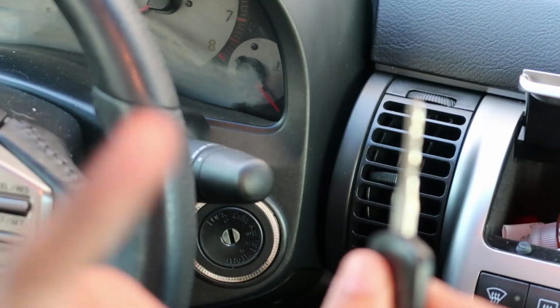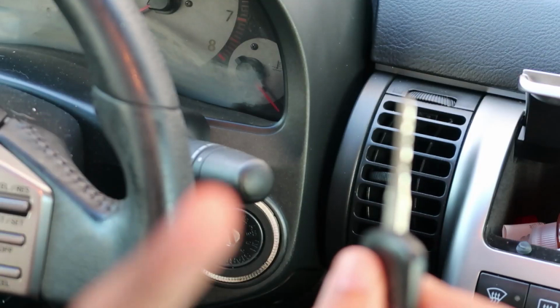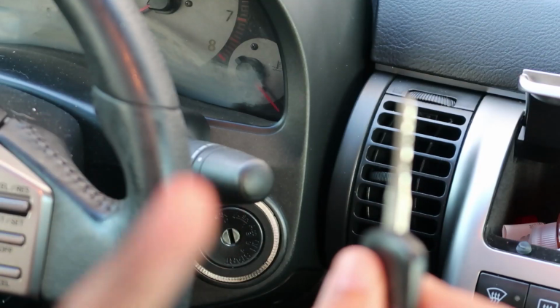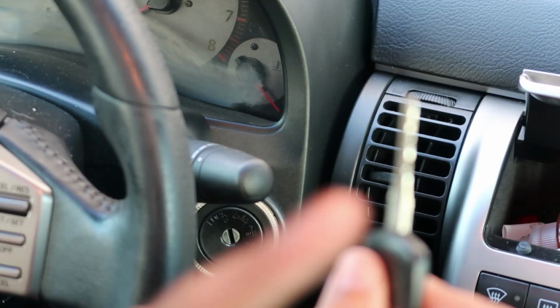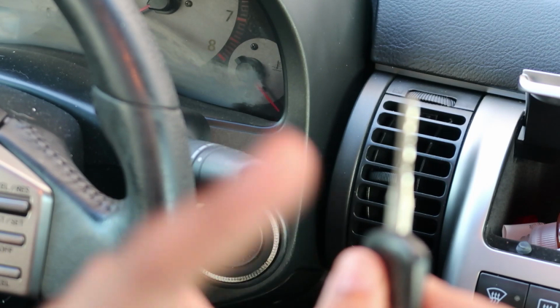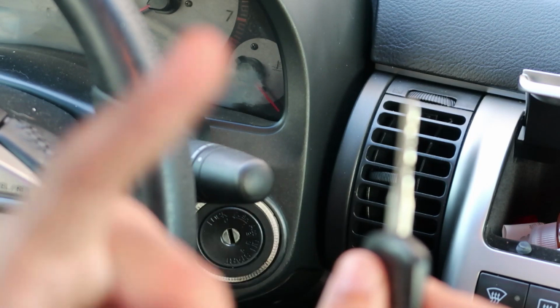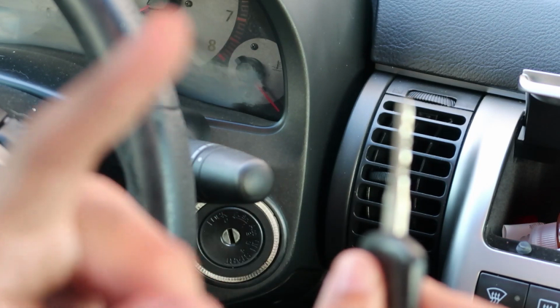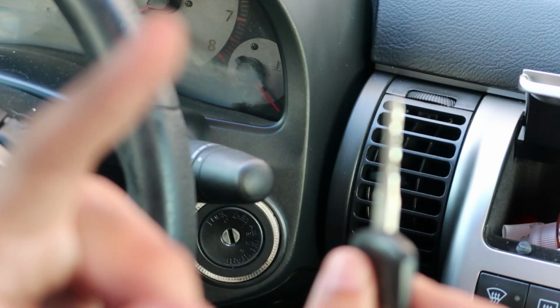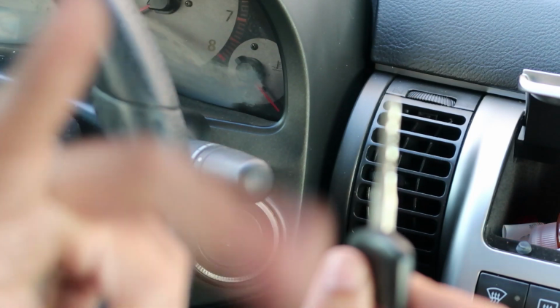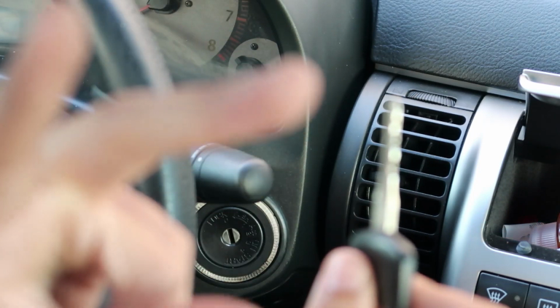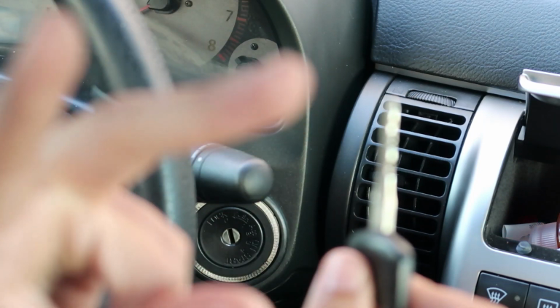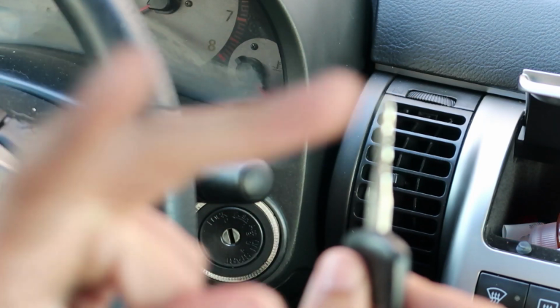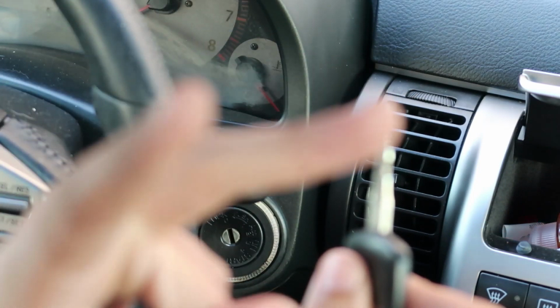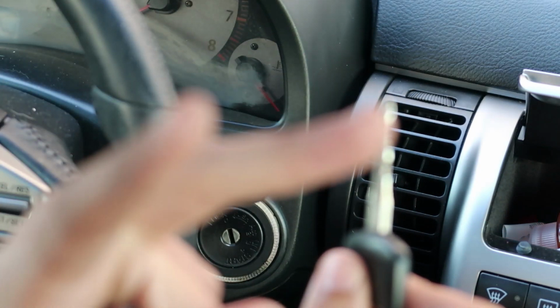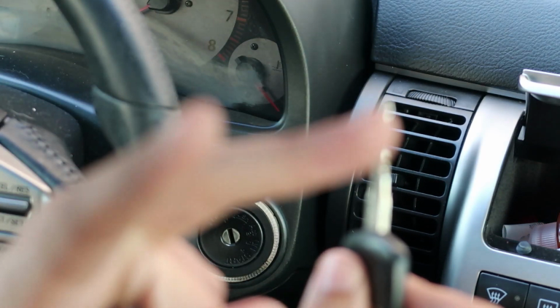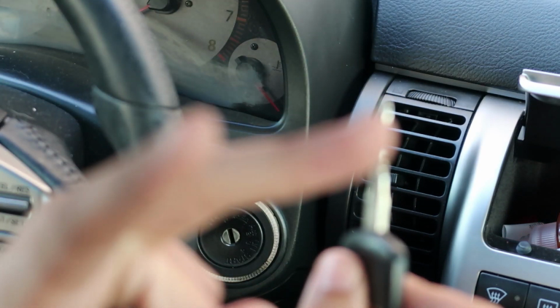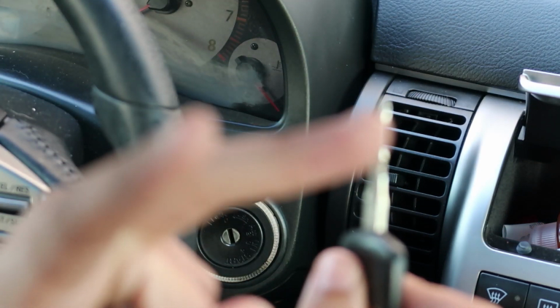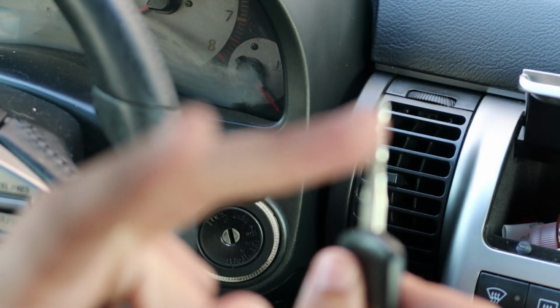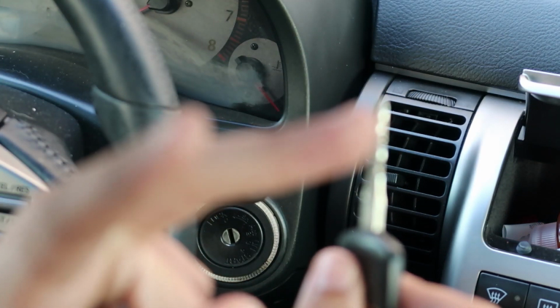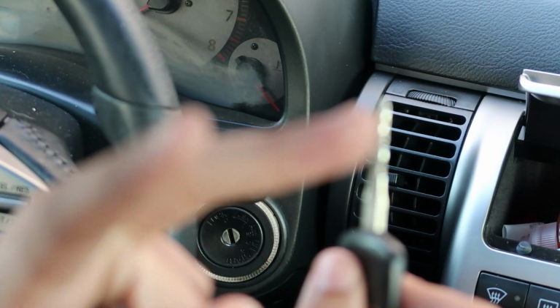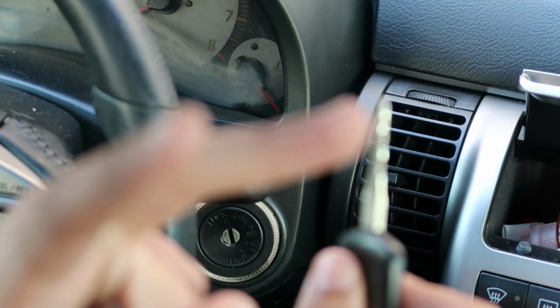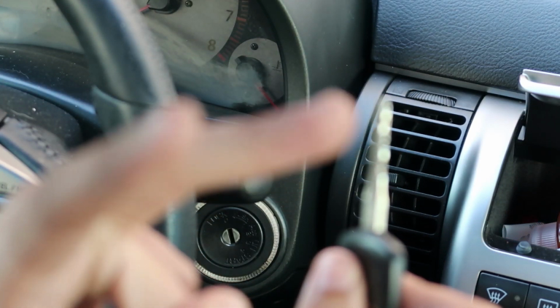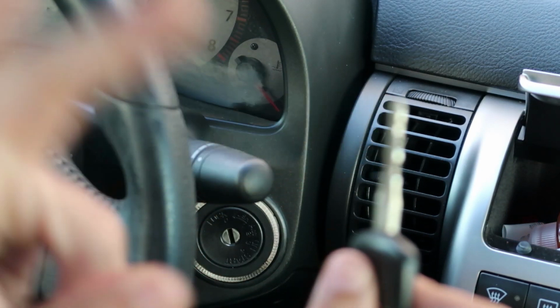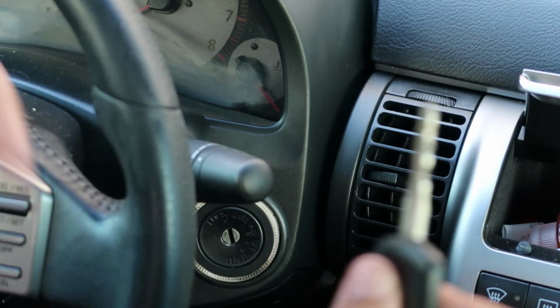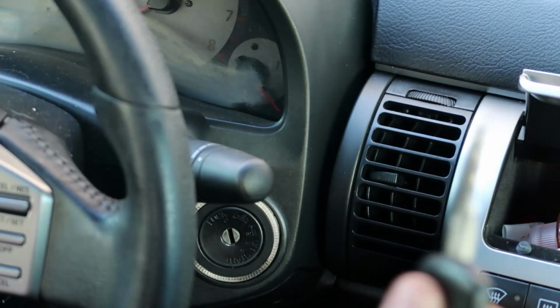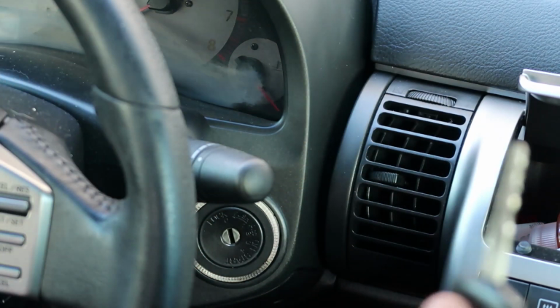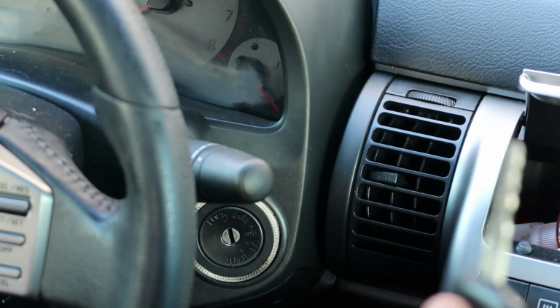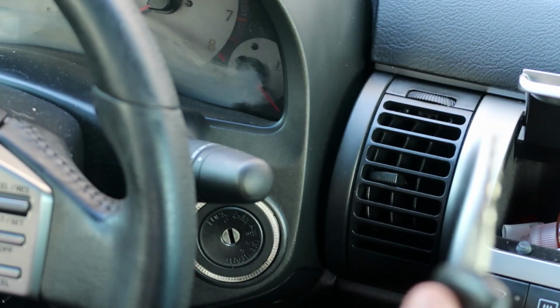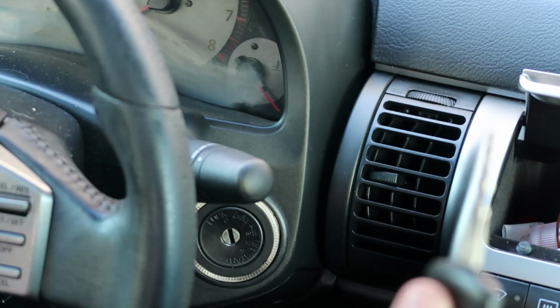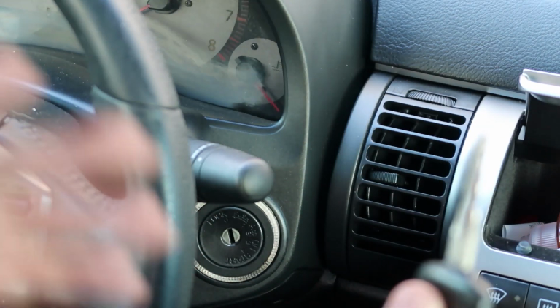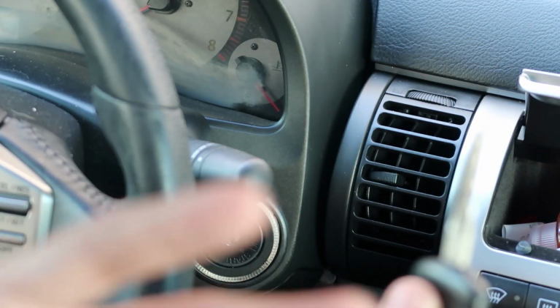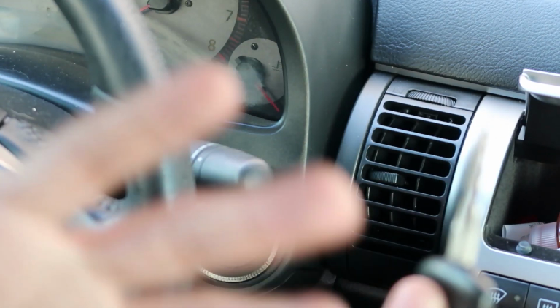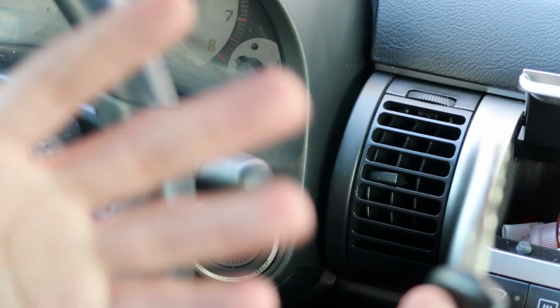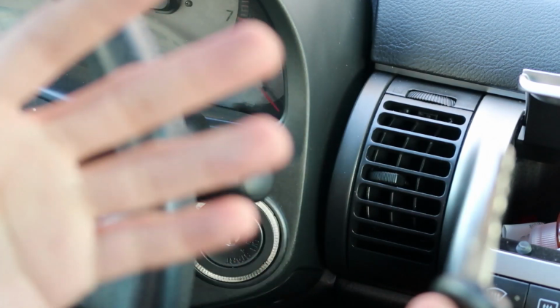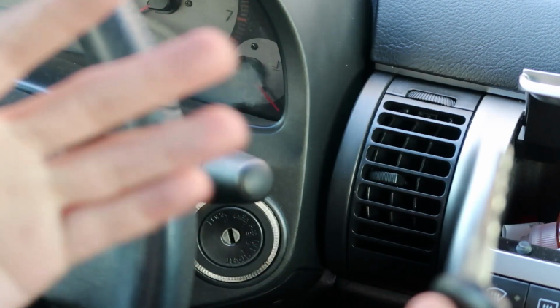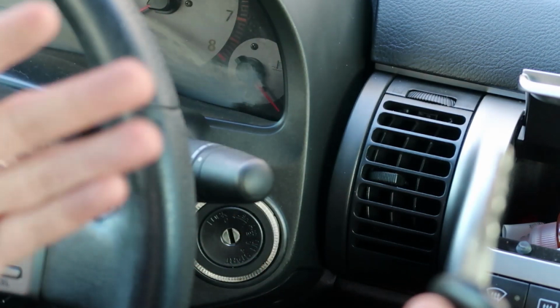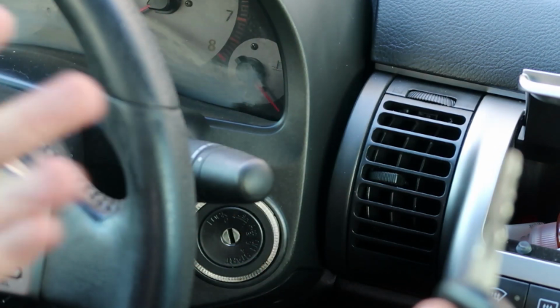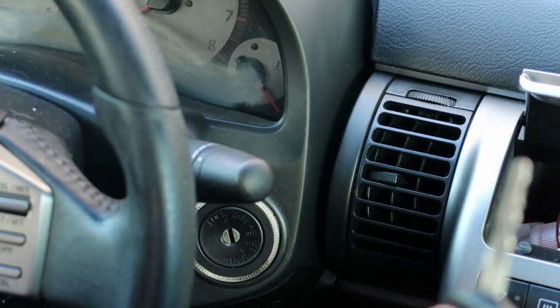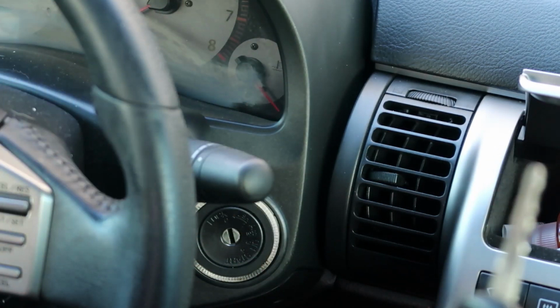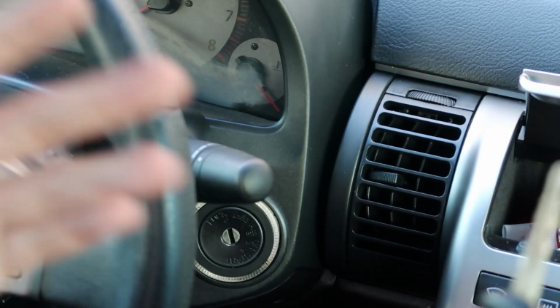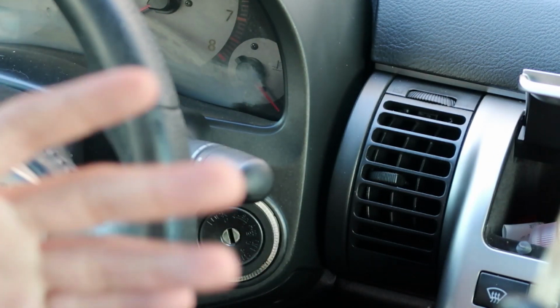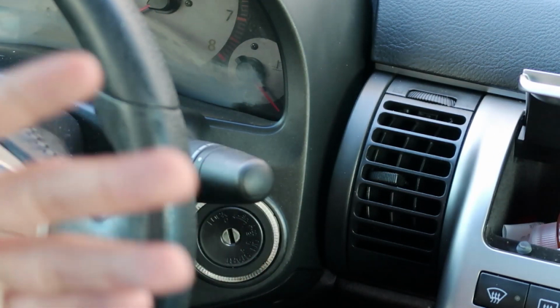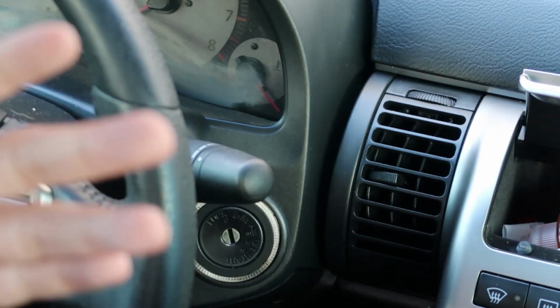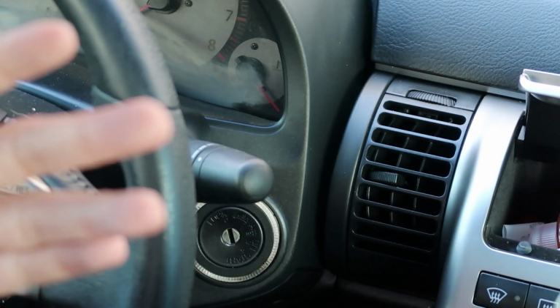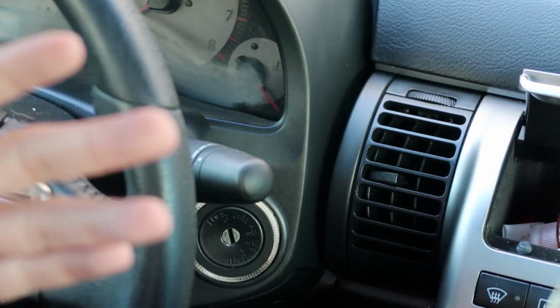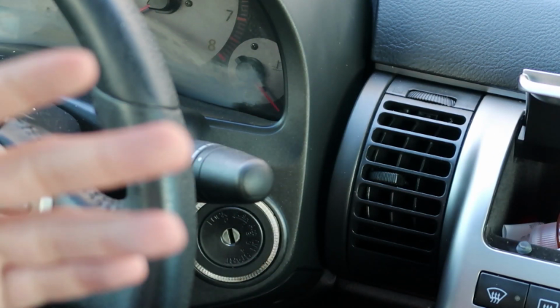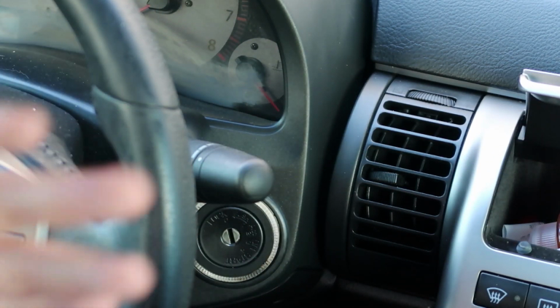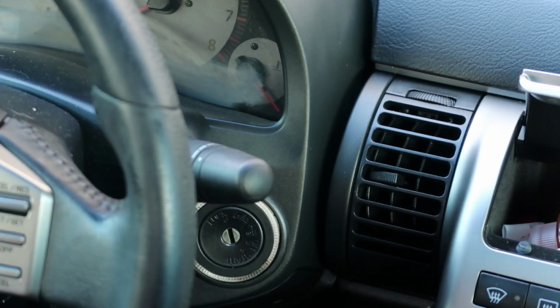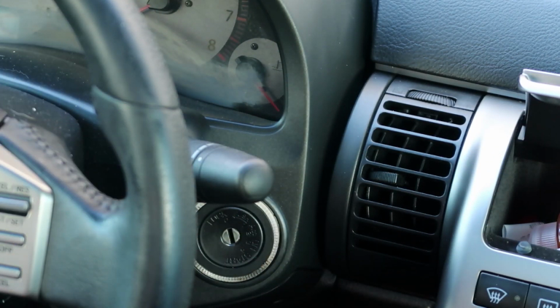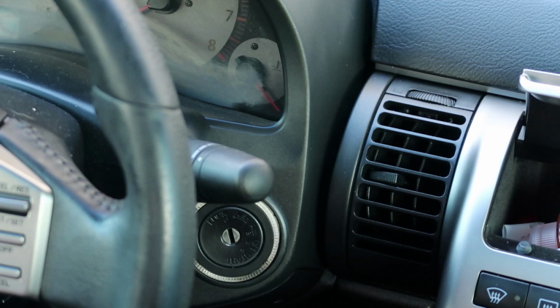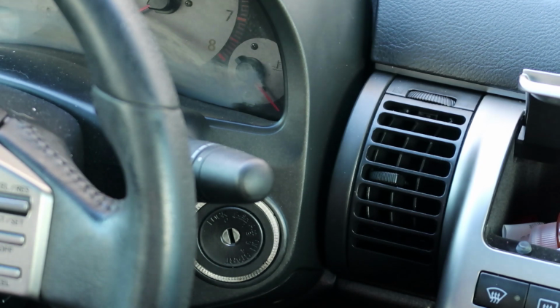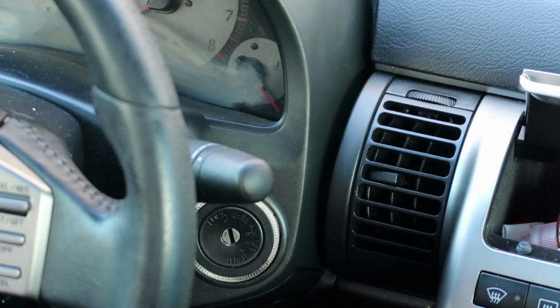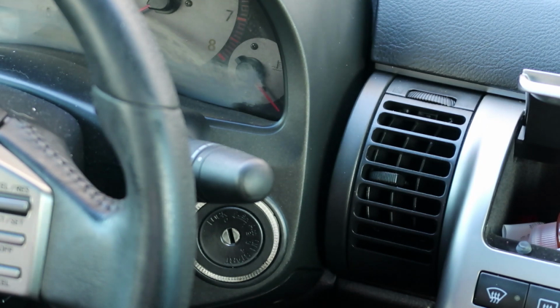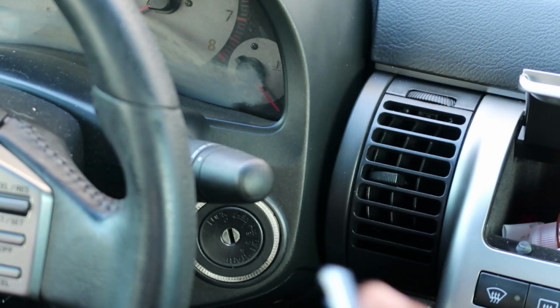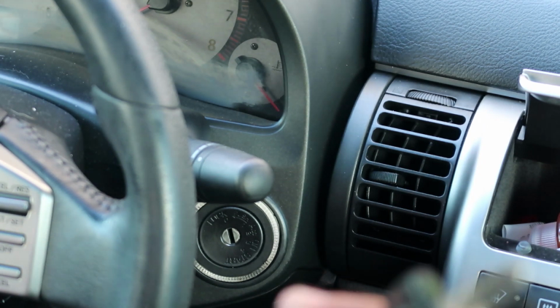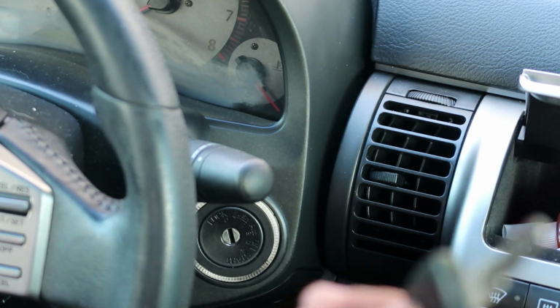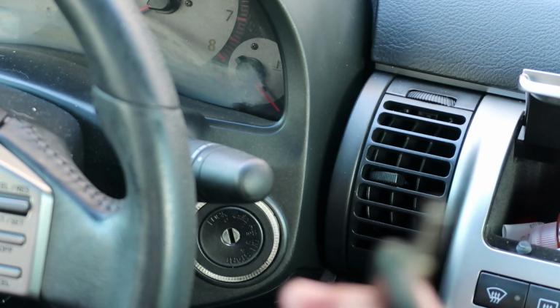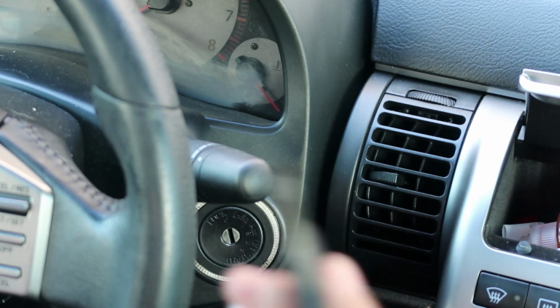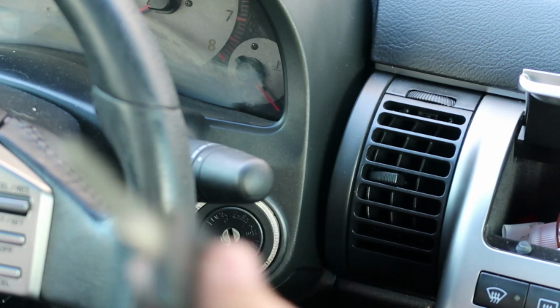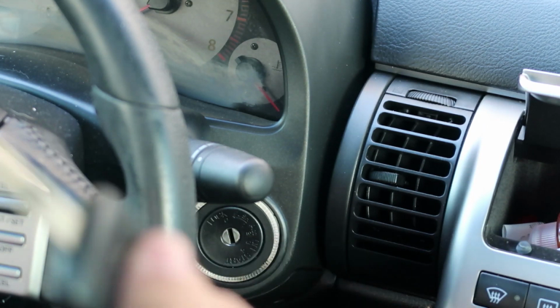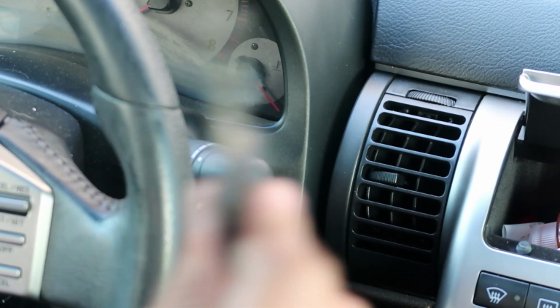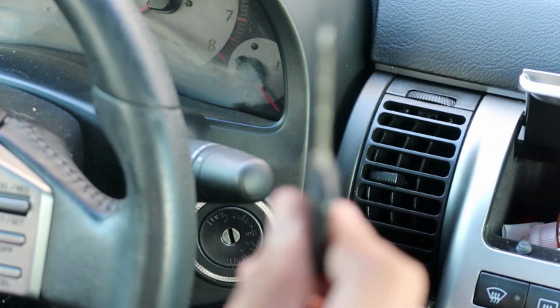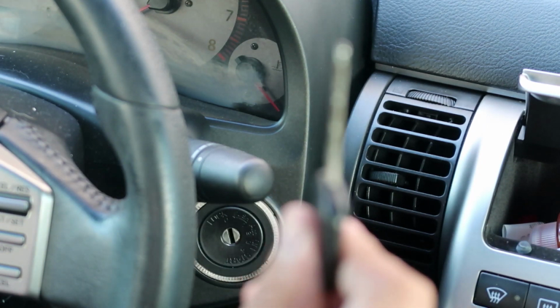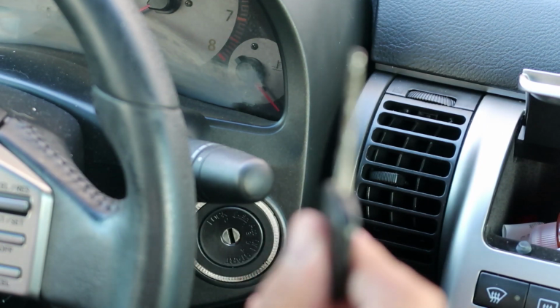You have the door locked, you have the windows all the way up, and you're just sitting in the driver's seat so you can do it easier. And from there, we start.